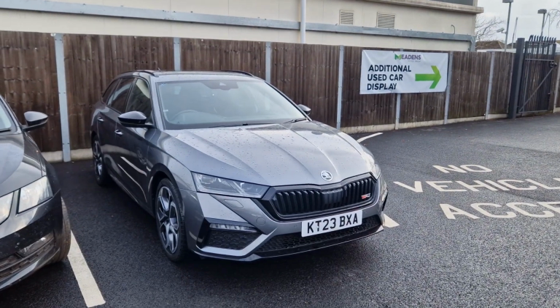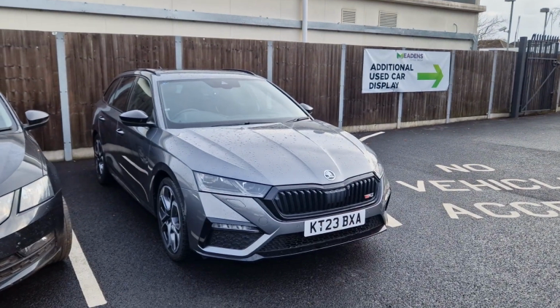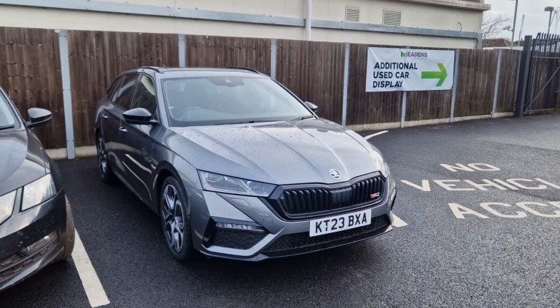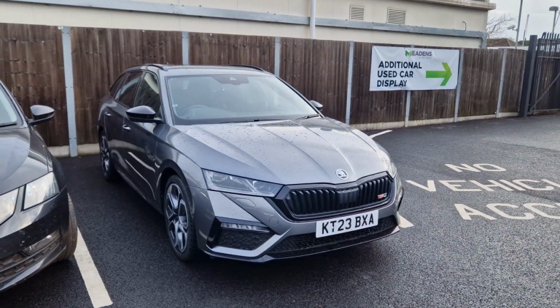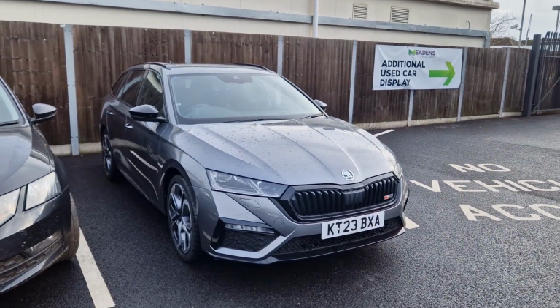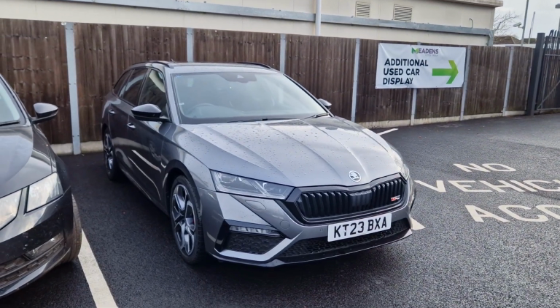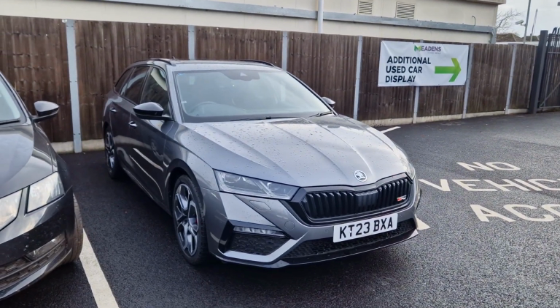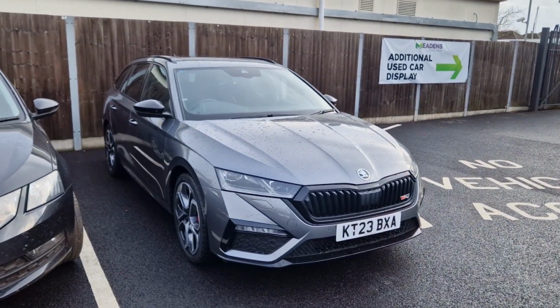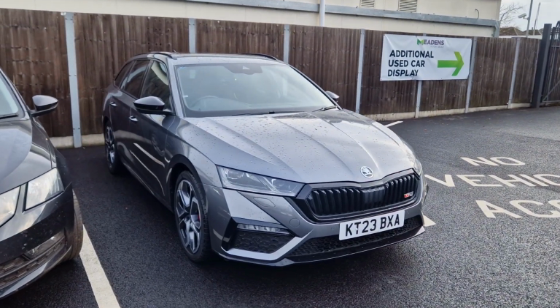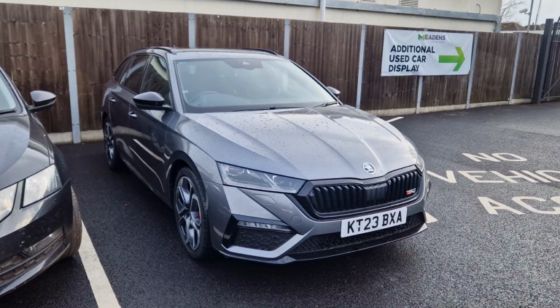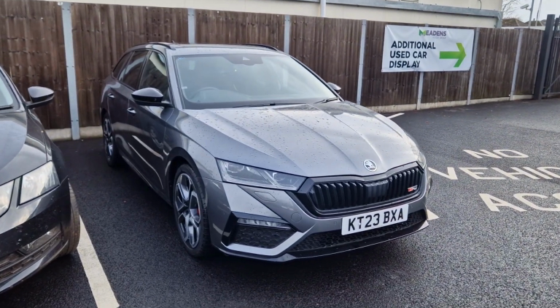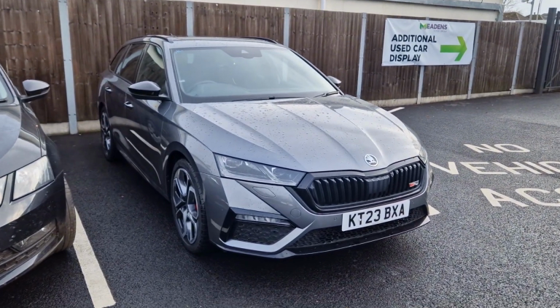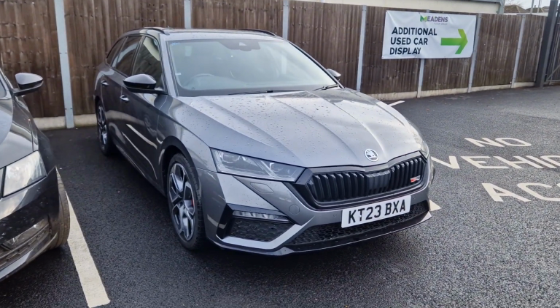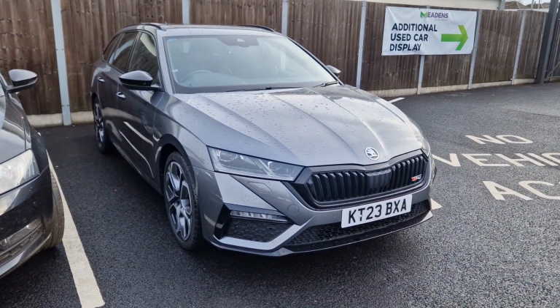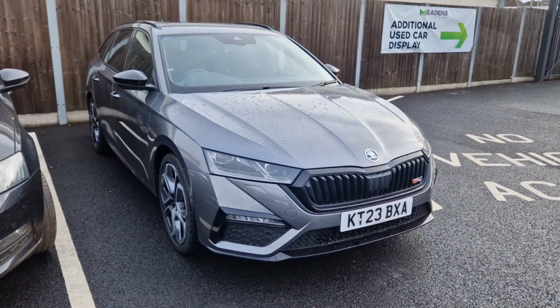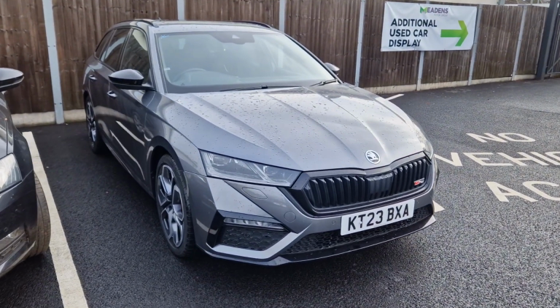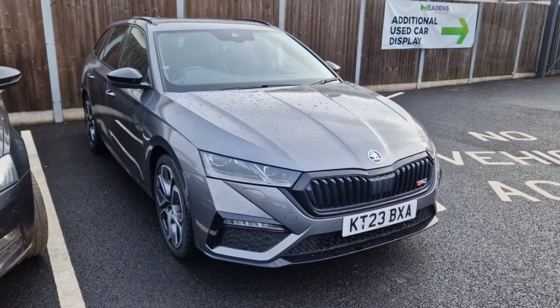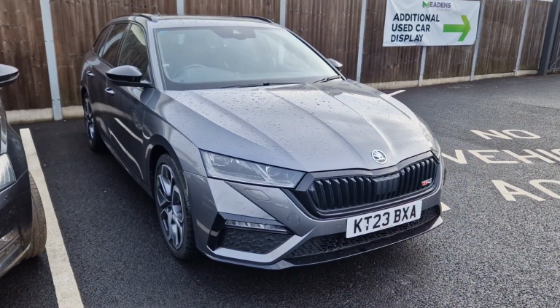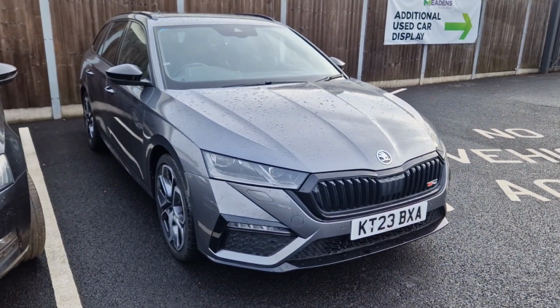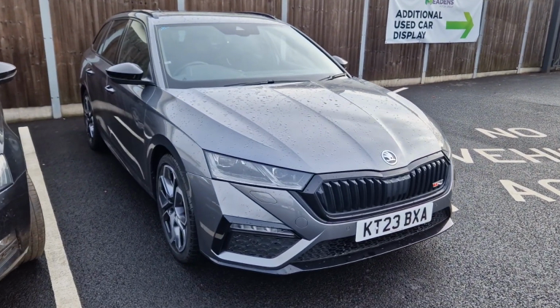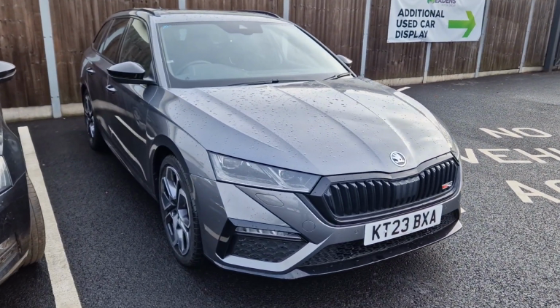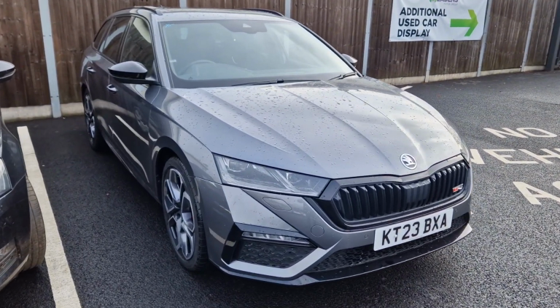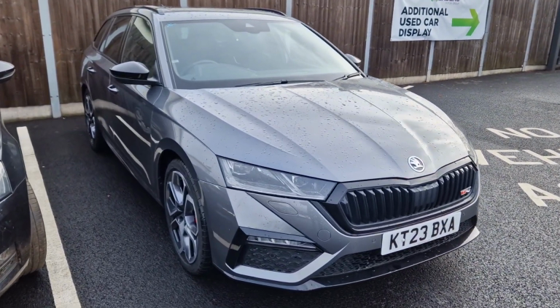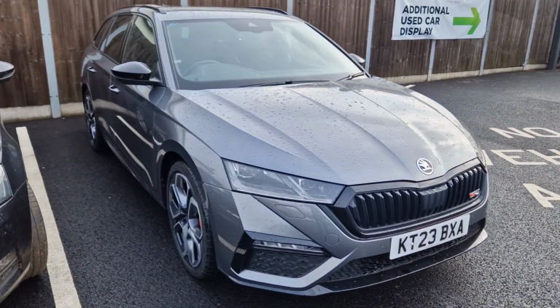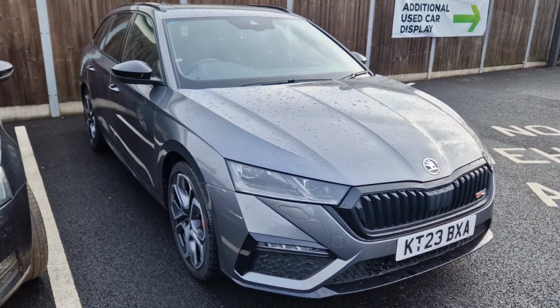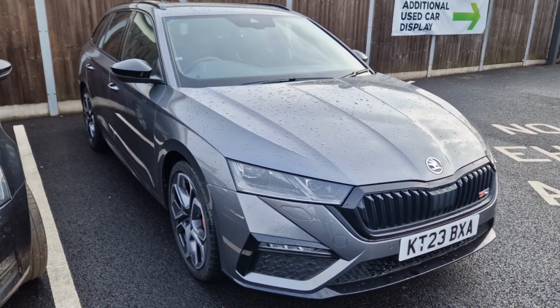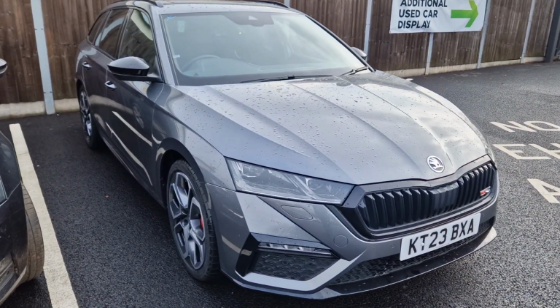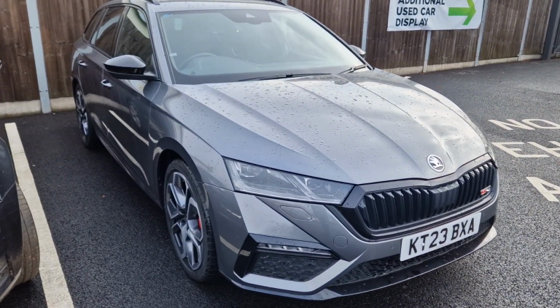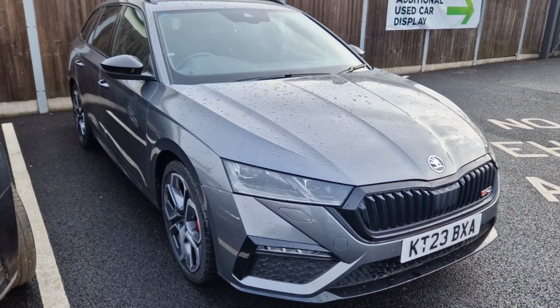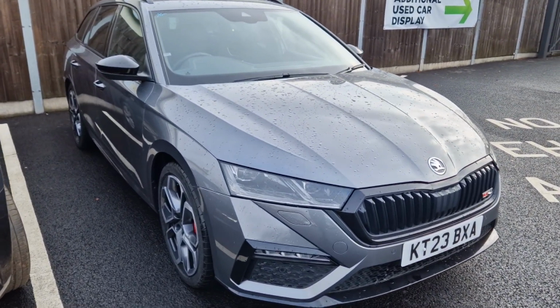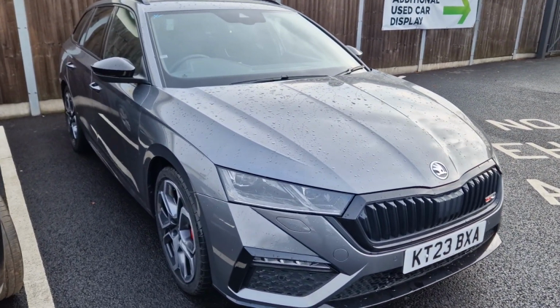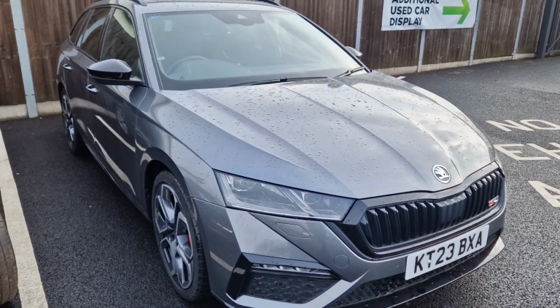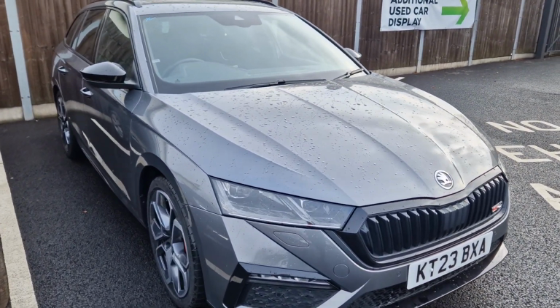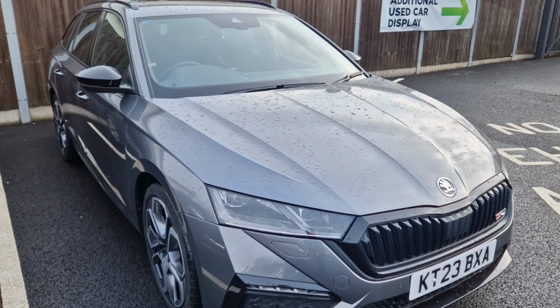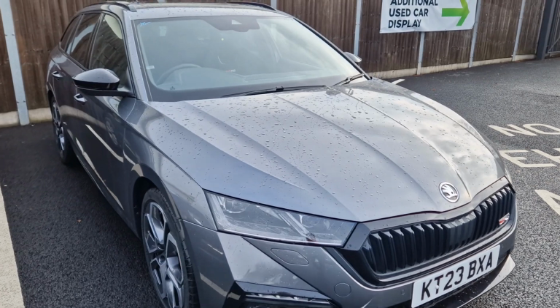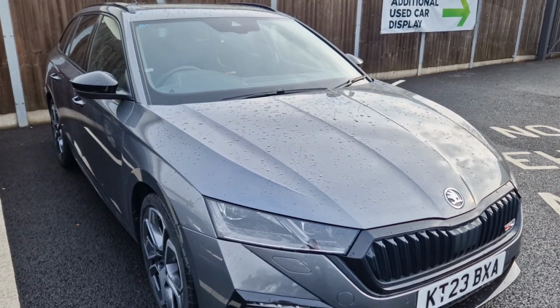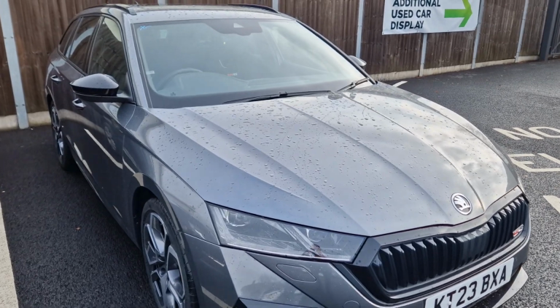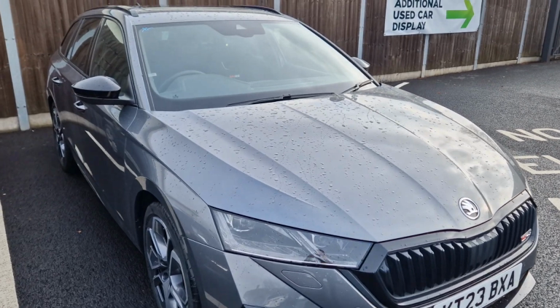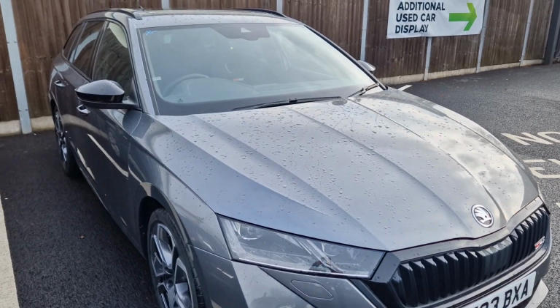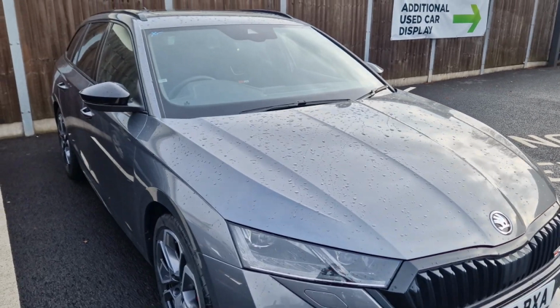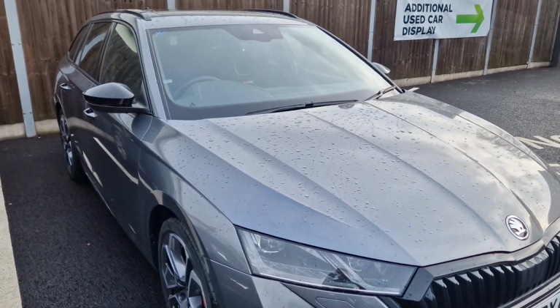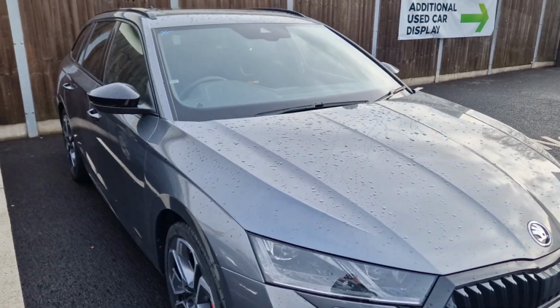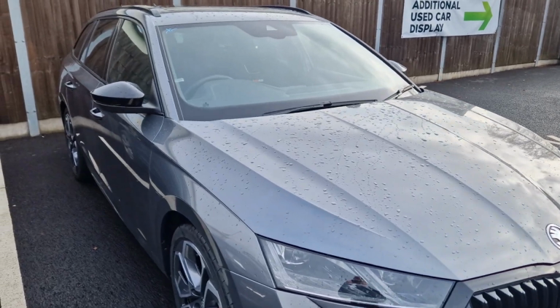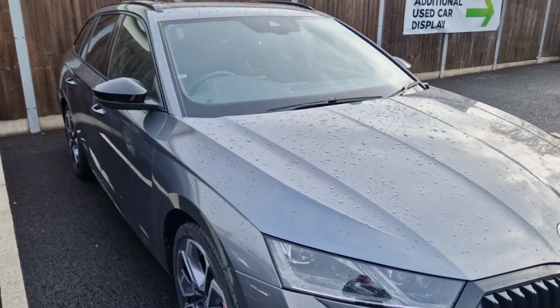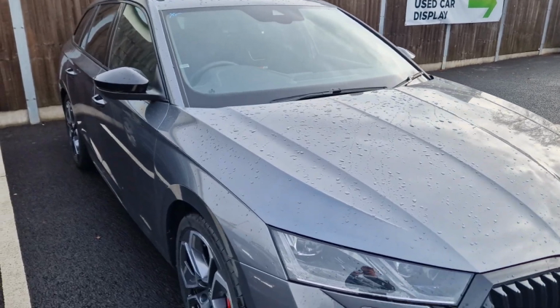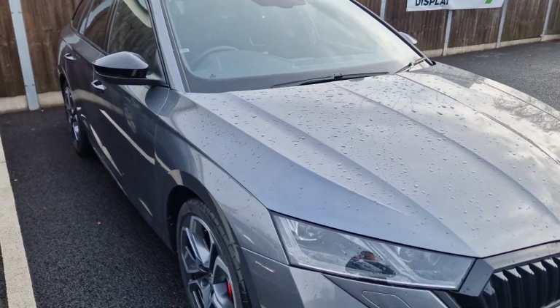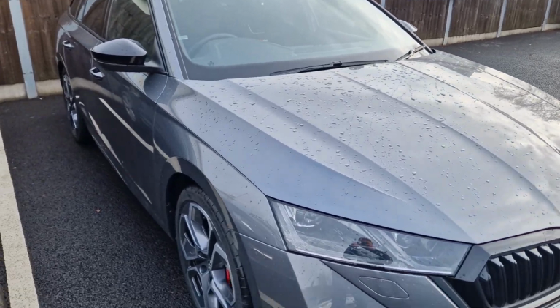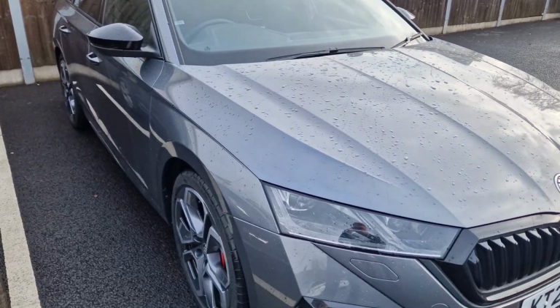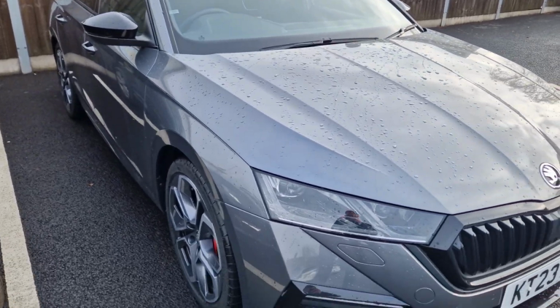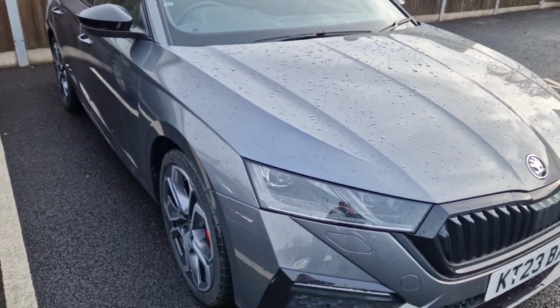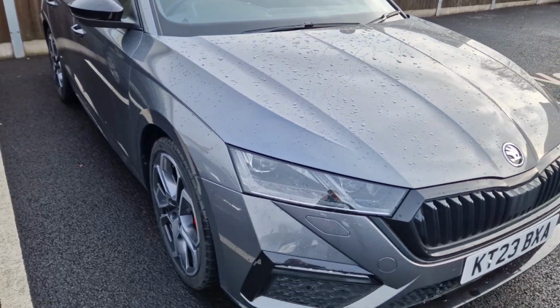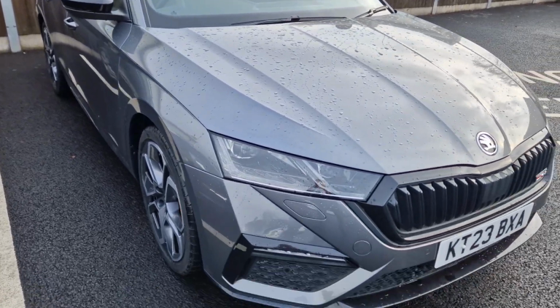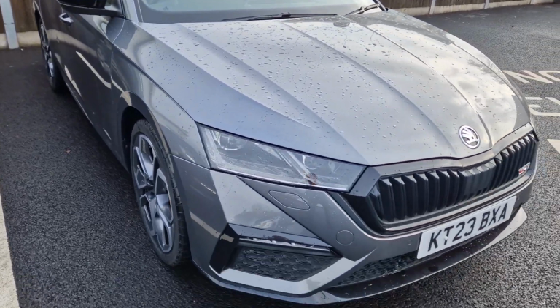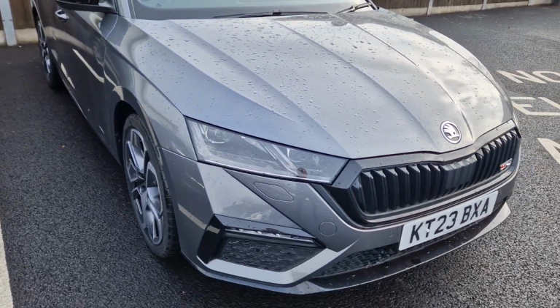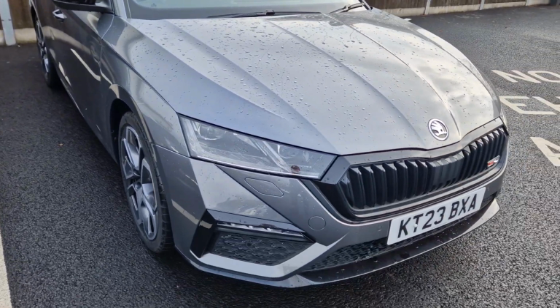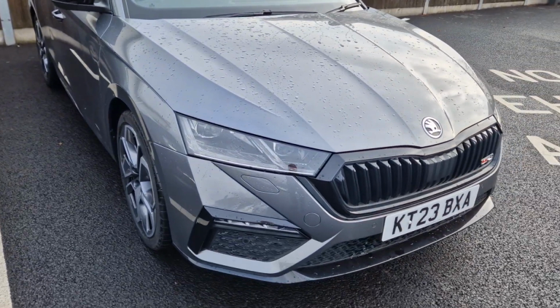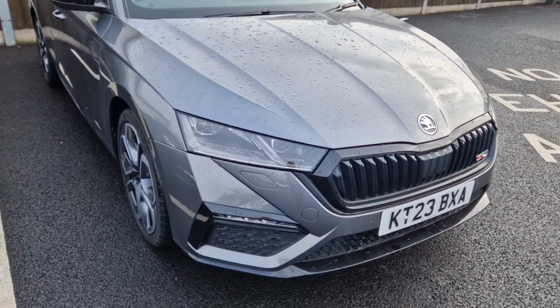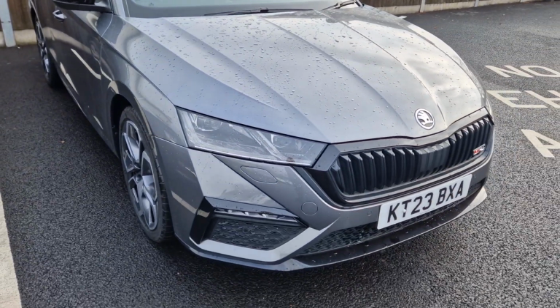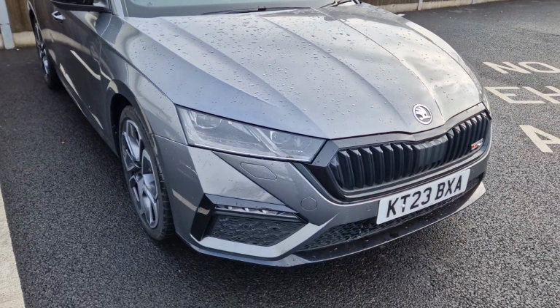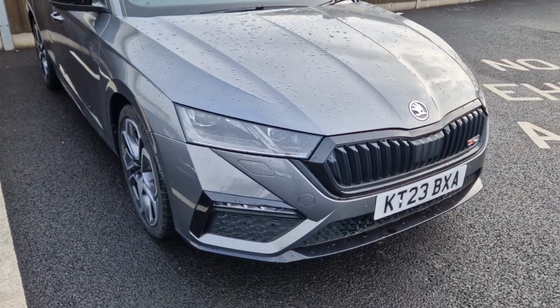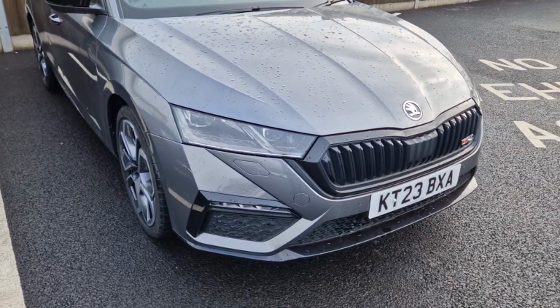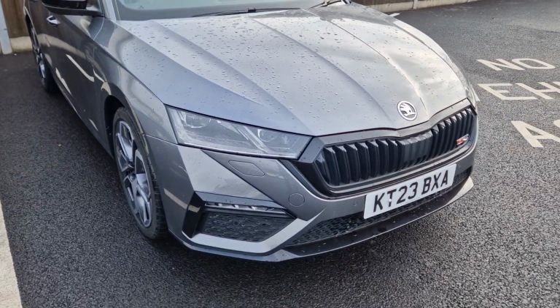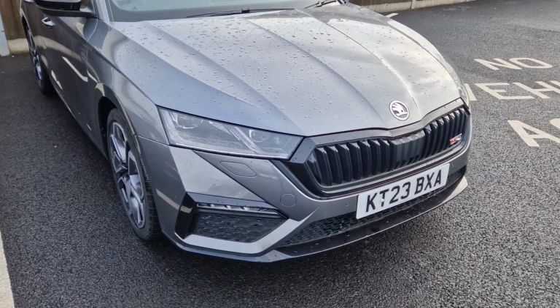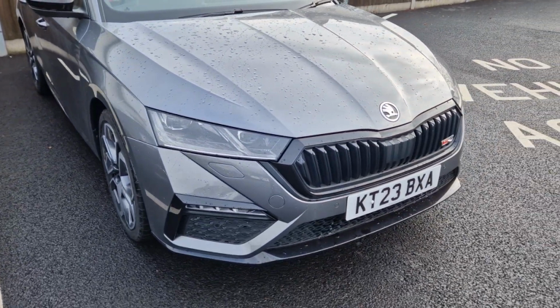Hello there Steven, hope you're doing well. It's Ben here from Meadens in Christchurch. As promised, I thought we'll do a short video walk around for you of the Skoda Octavia VRS which you have inquired about.